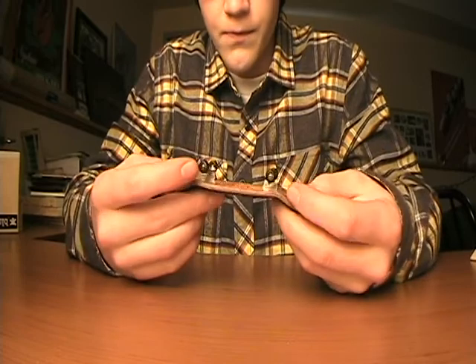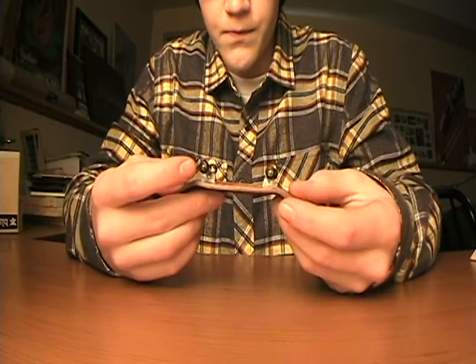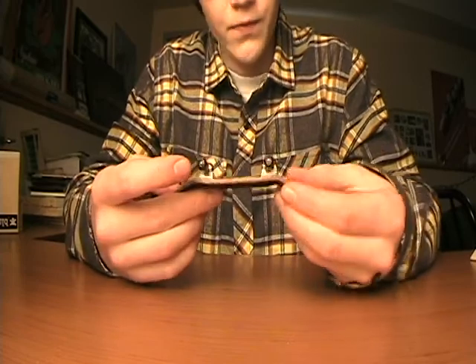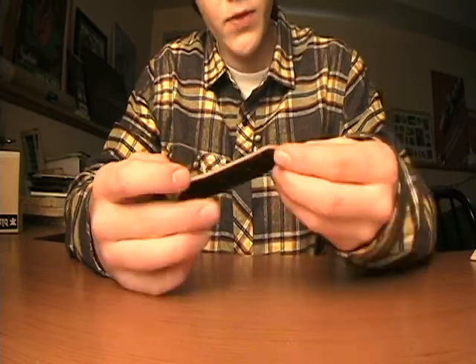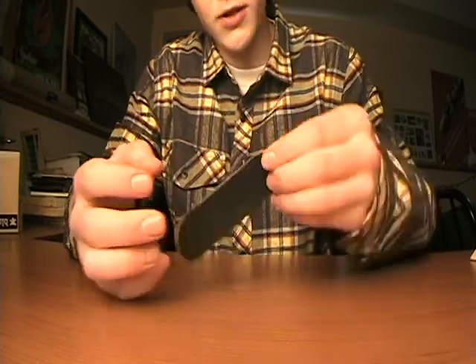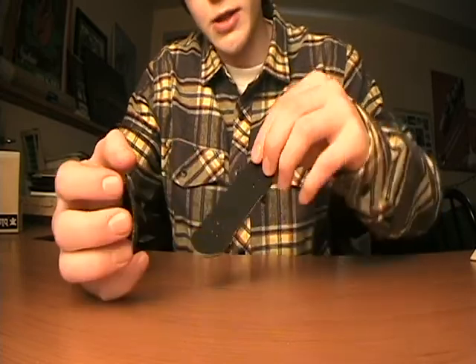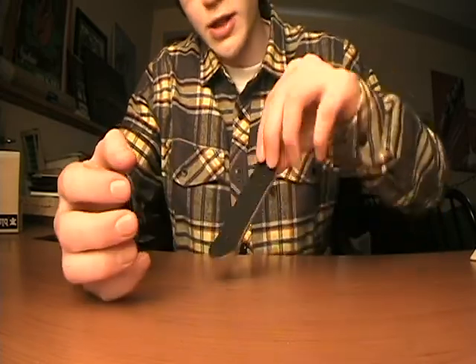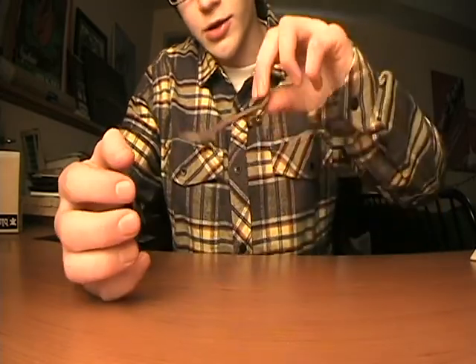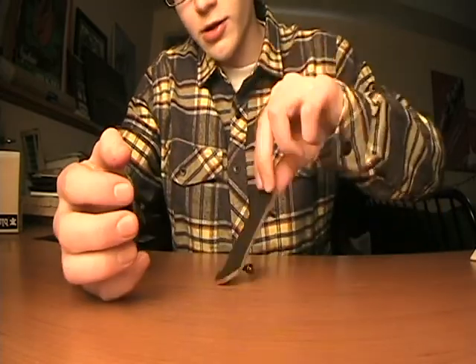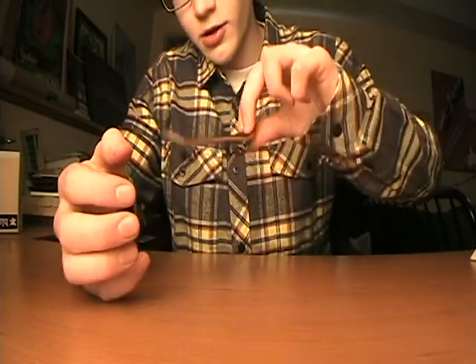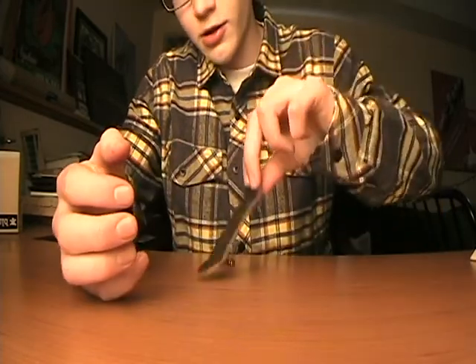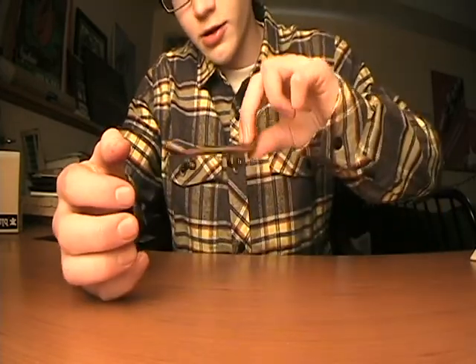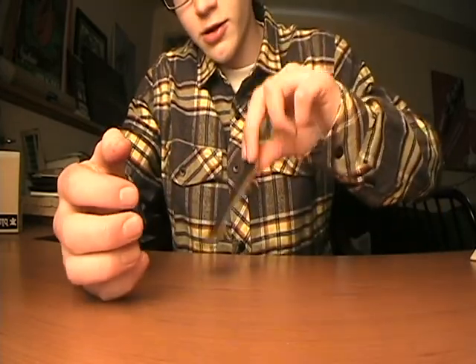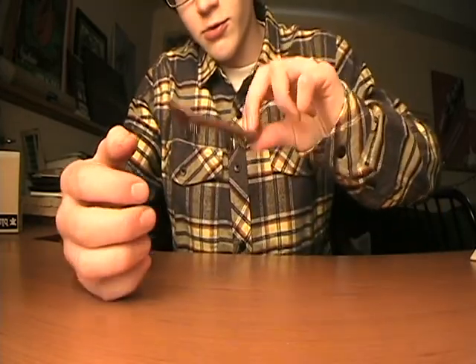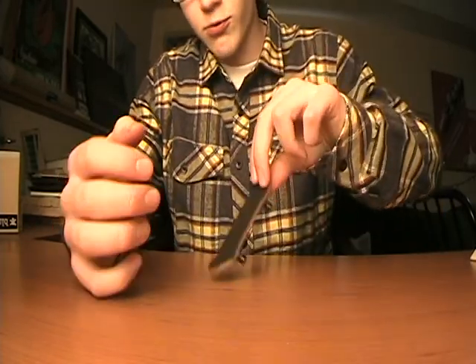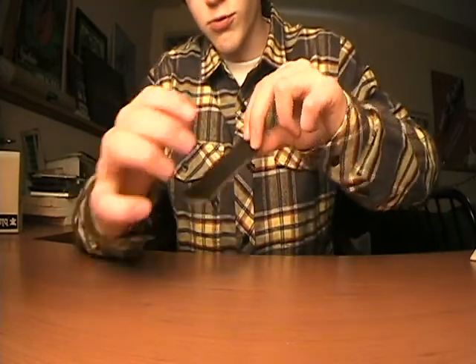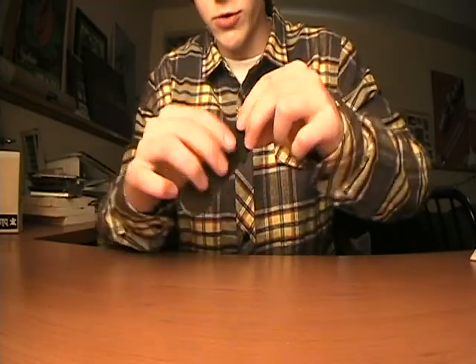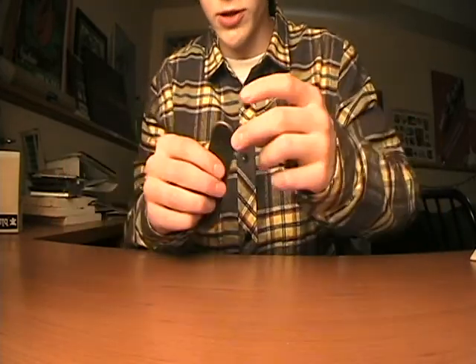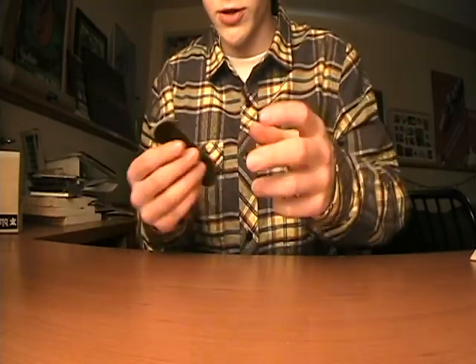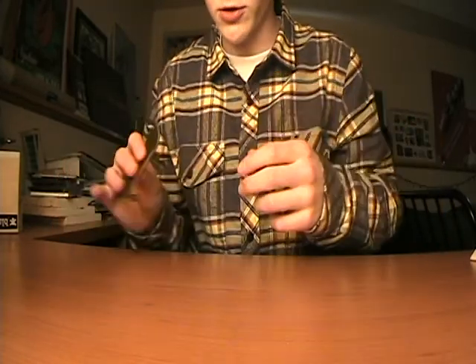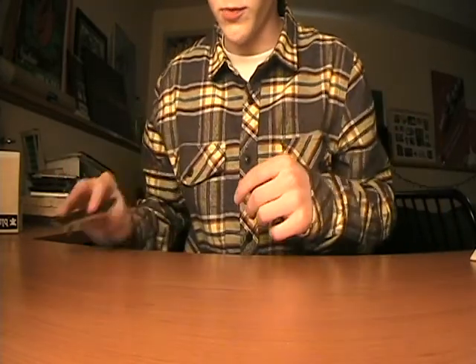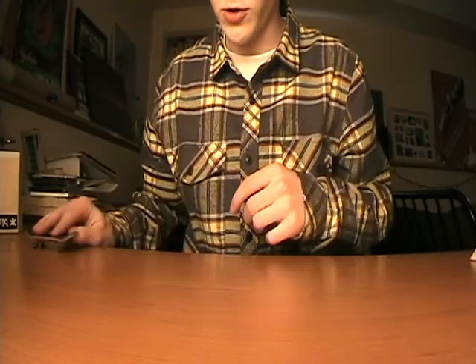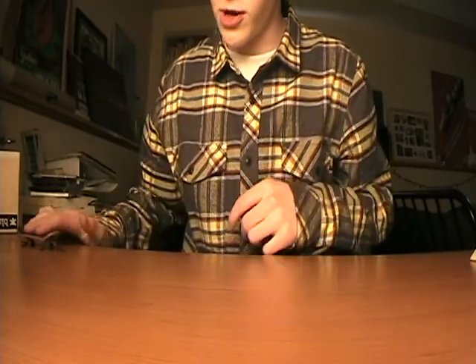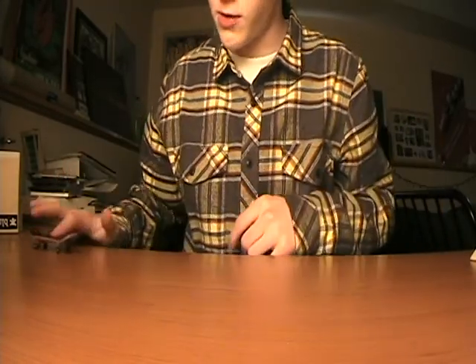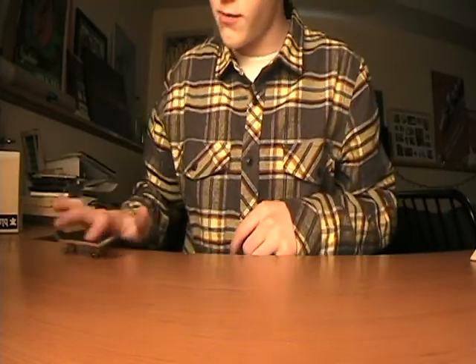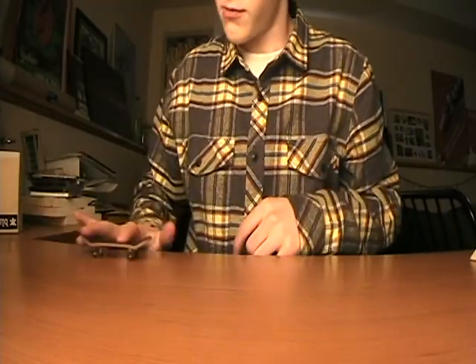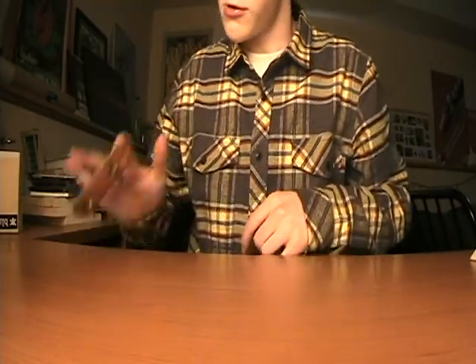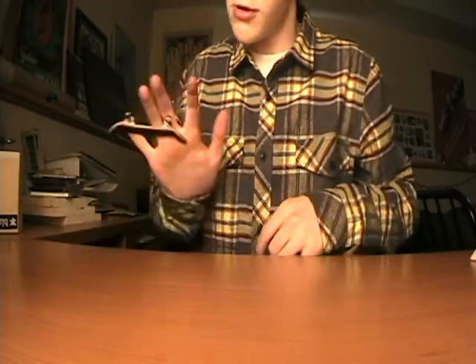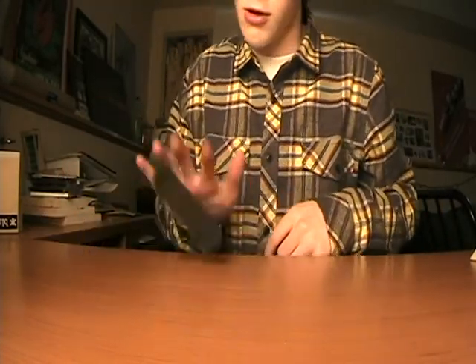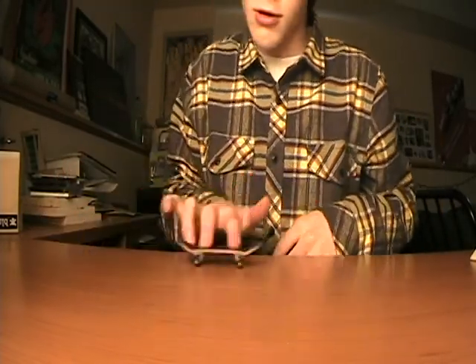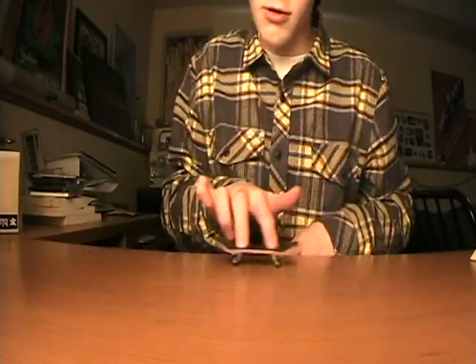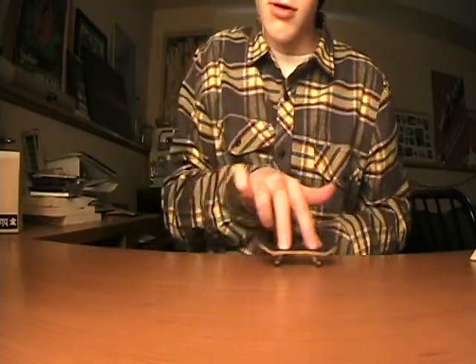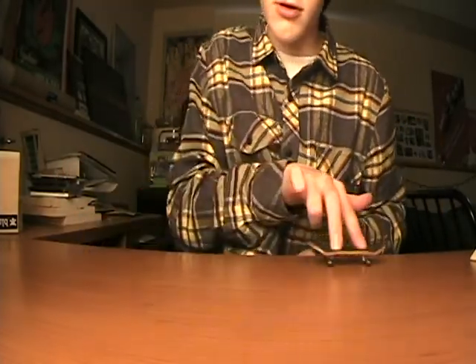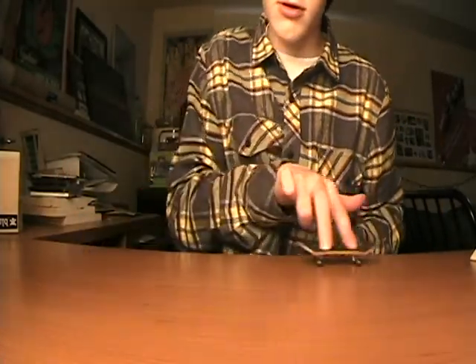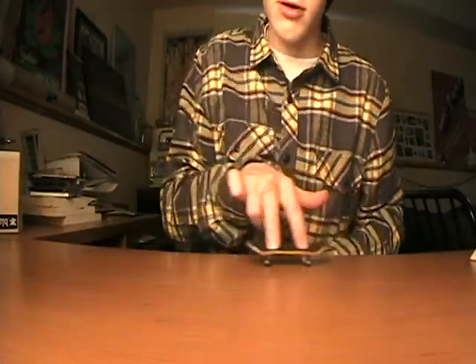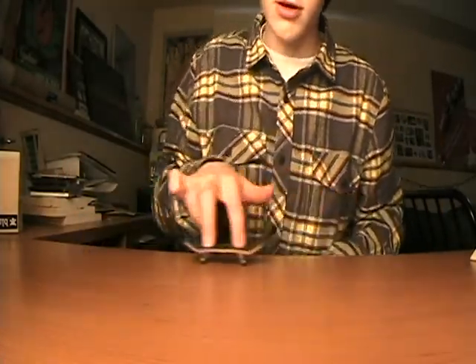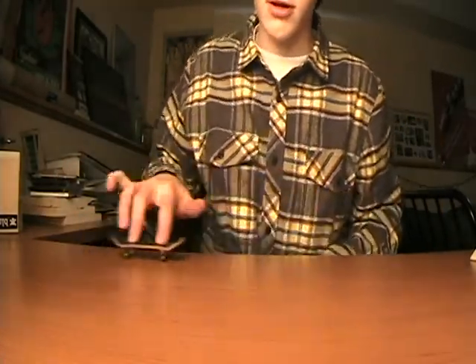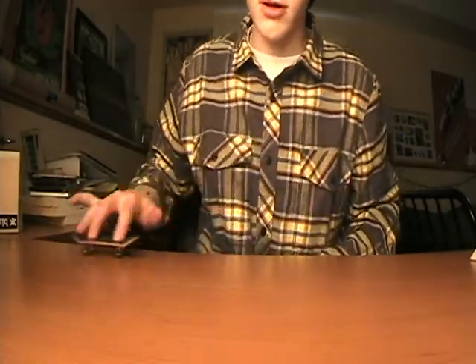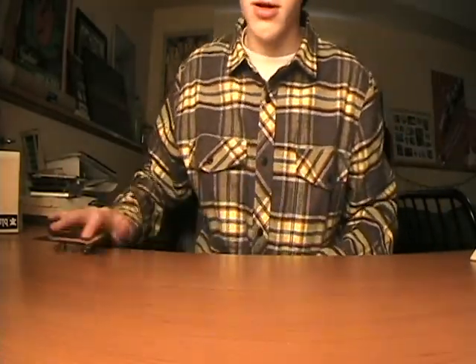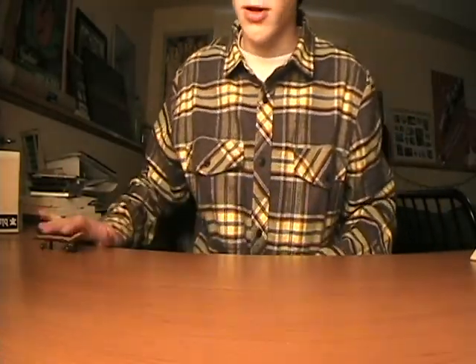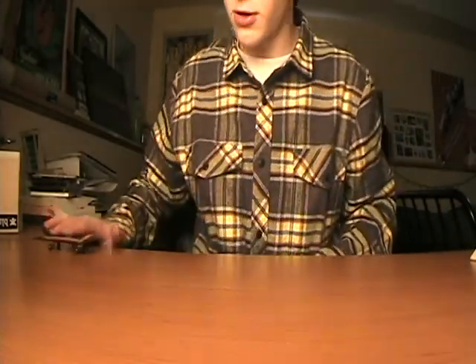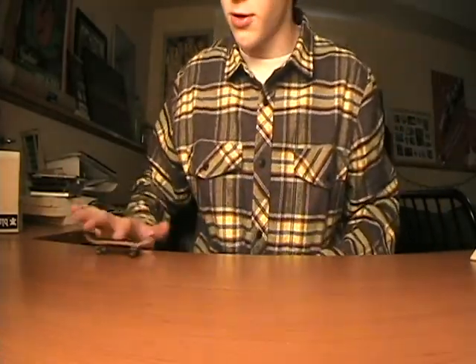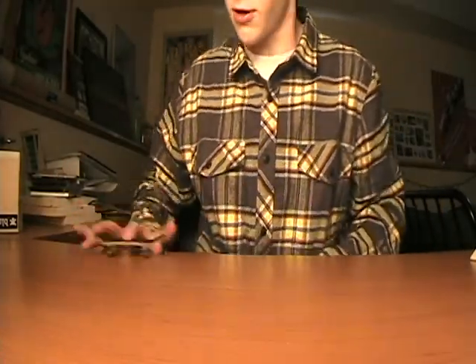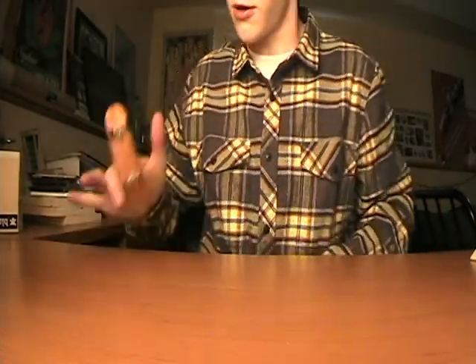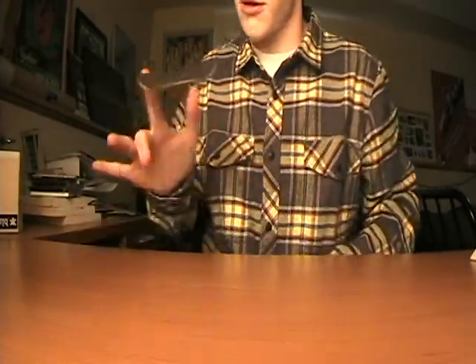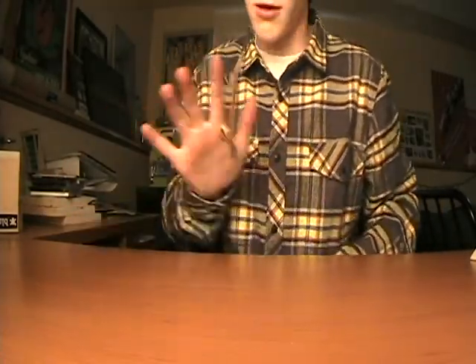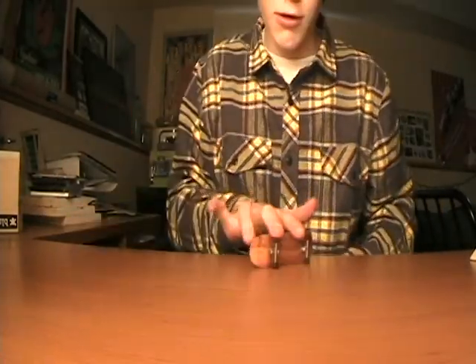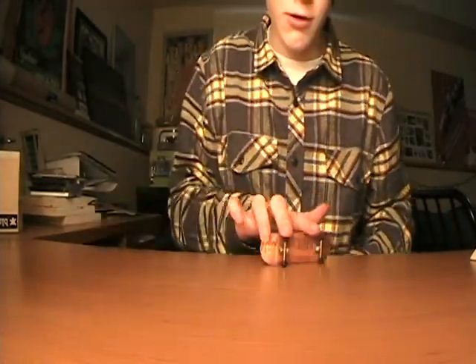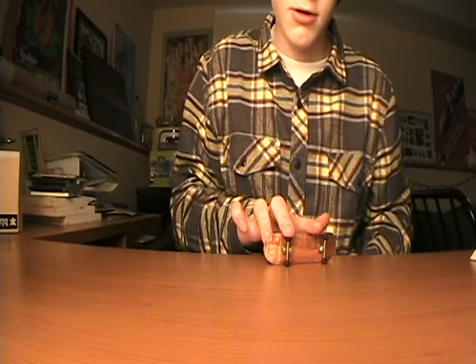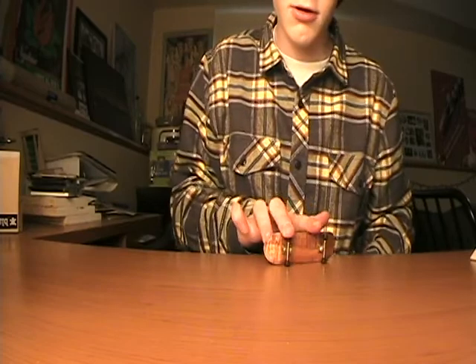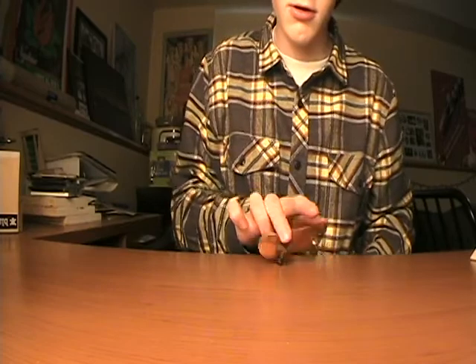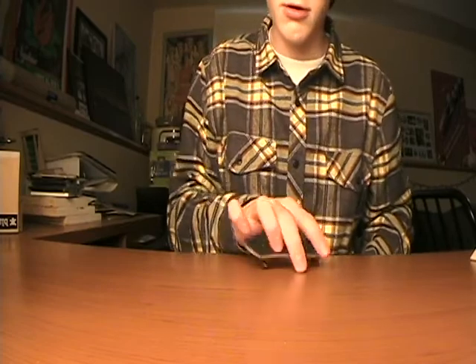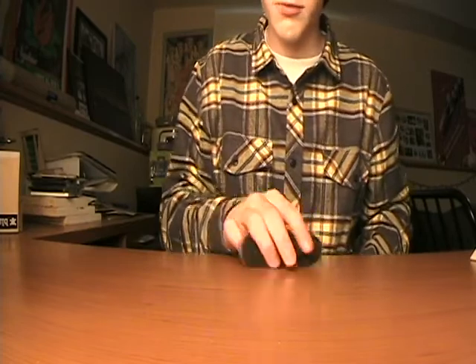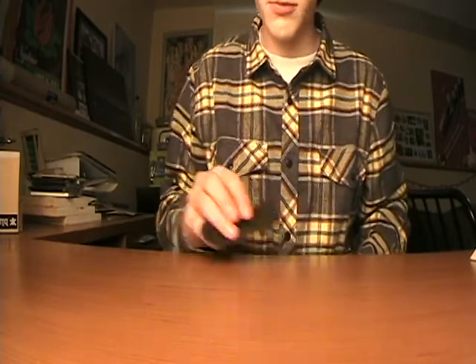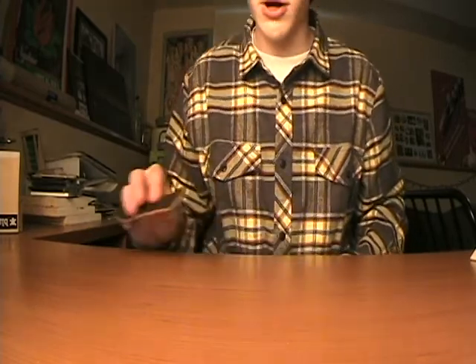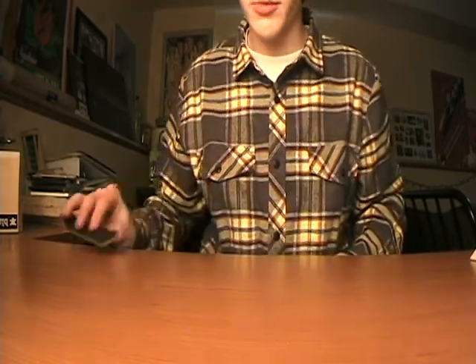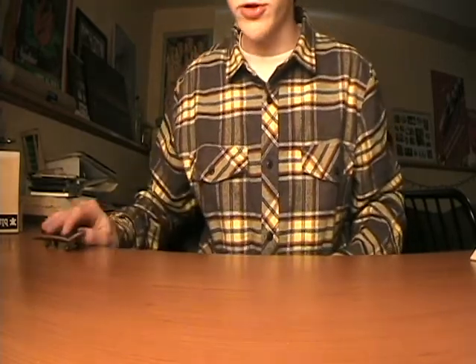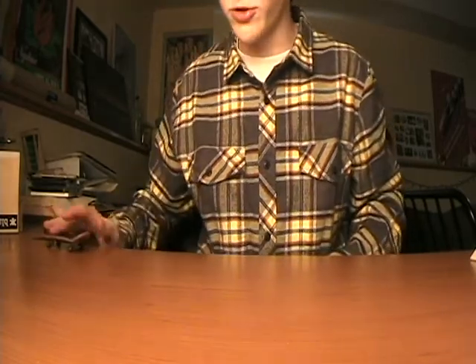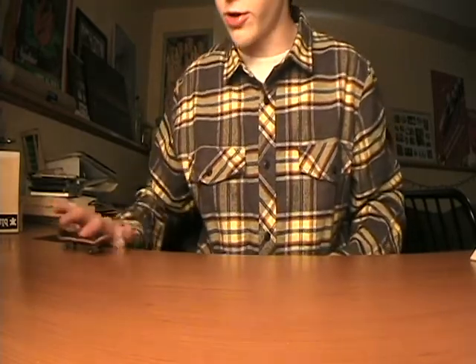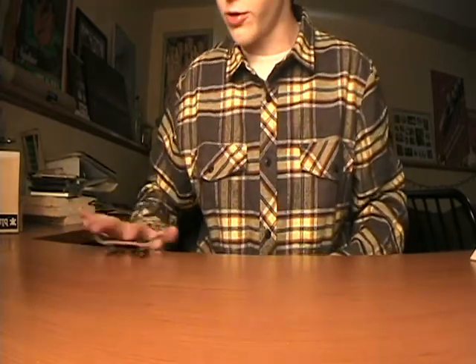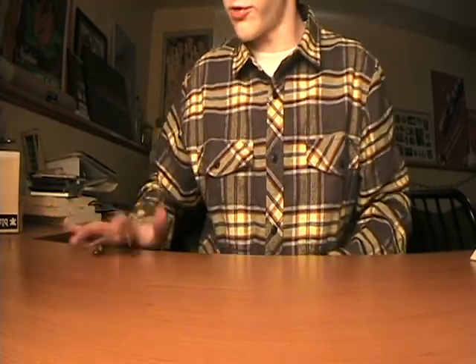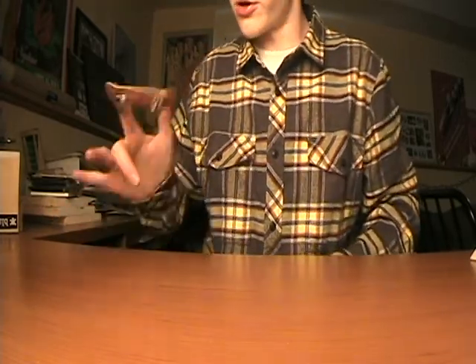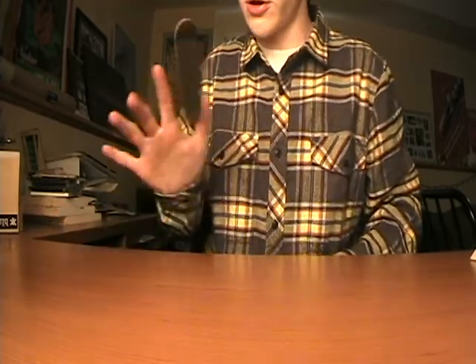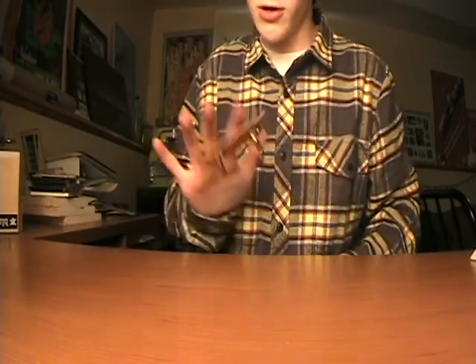It has really good pop — I'm going to pop my tricks really good with this.